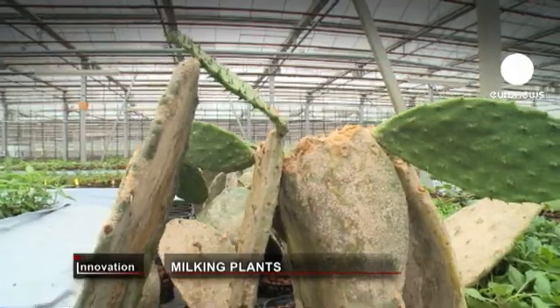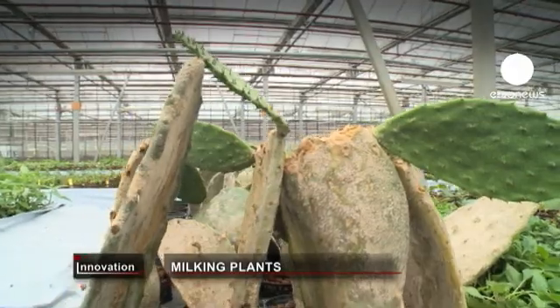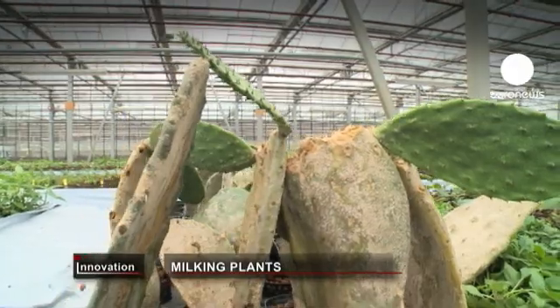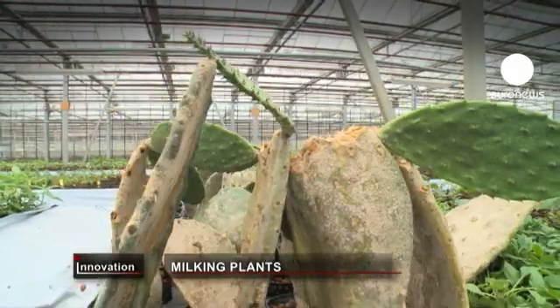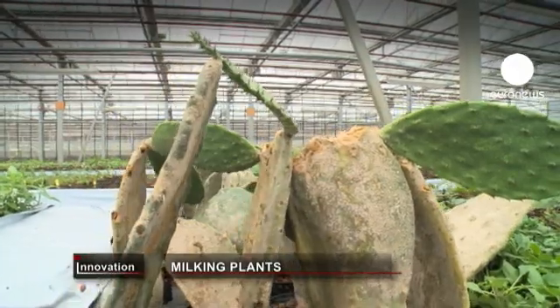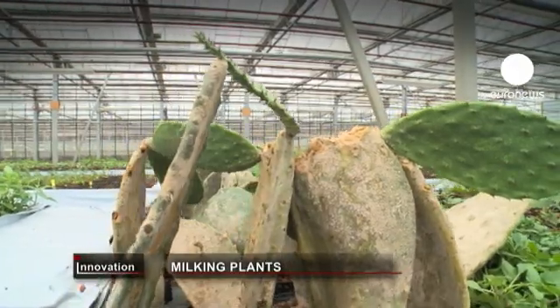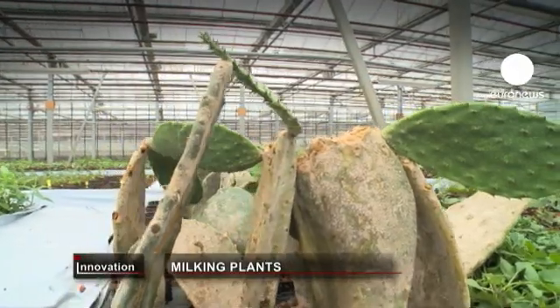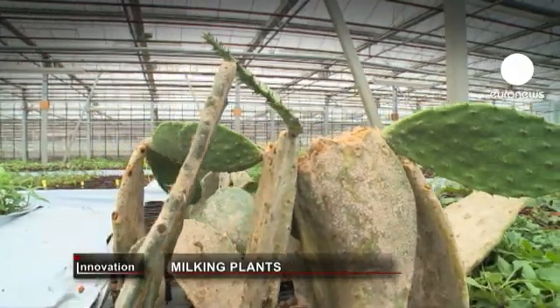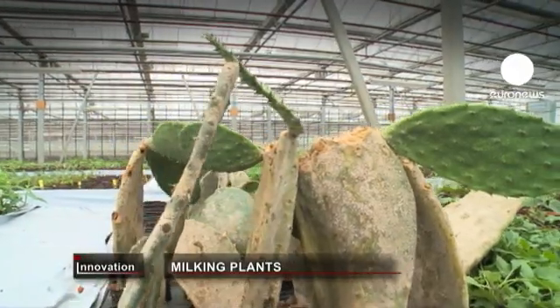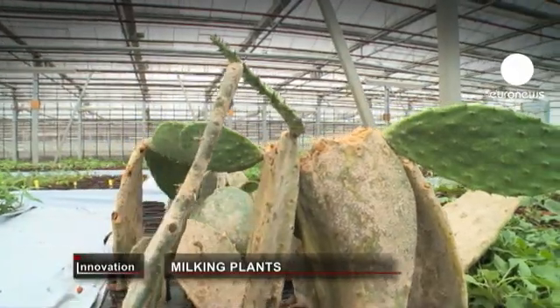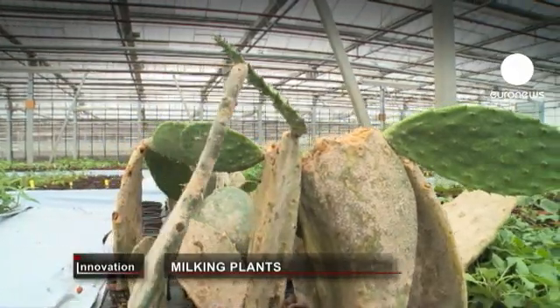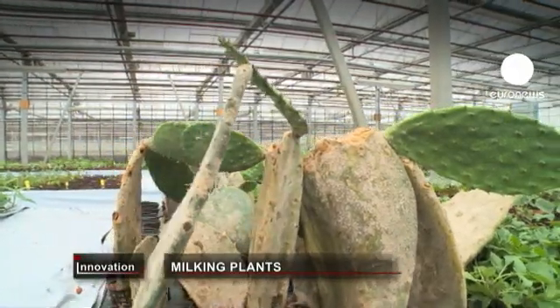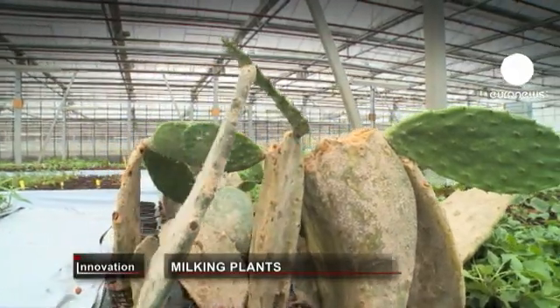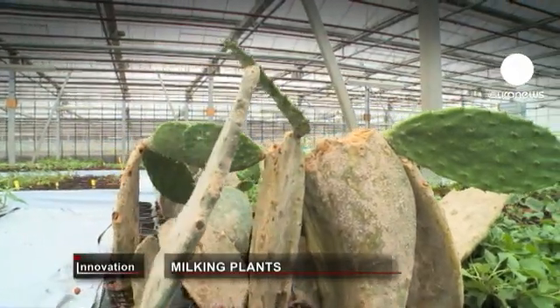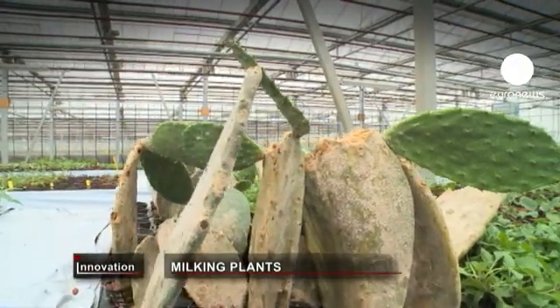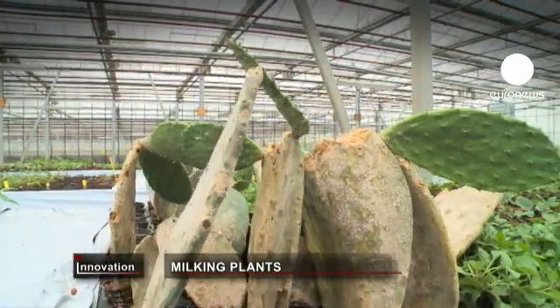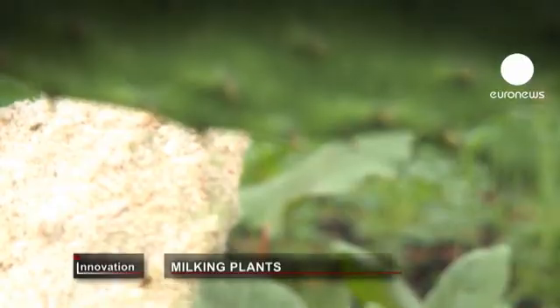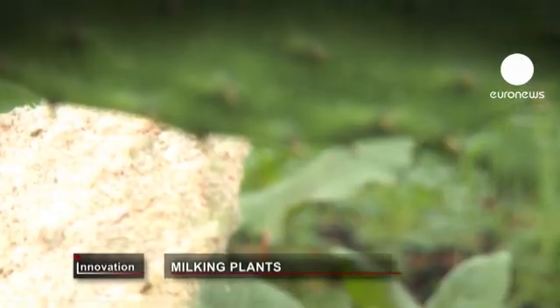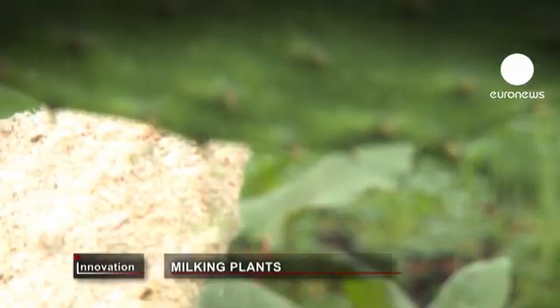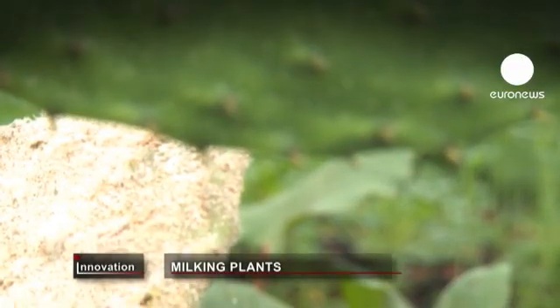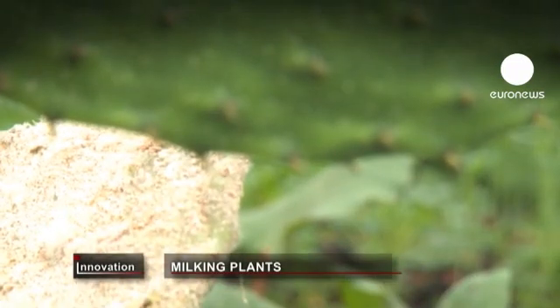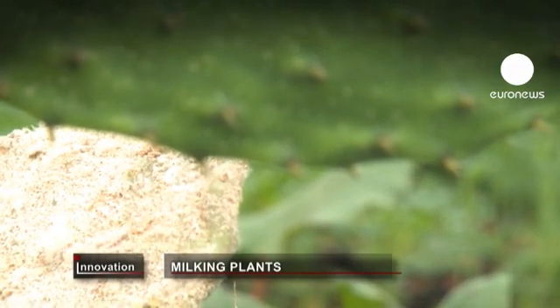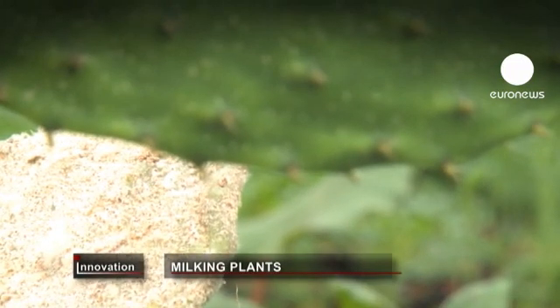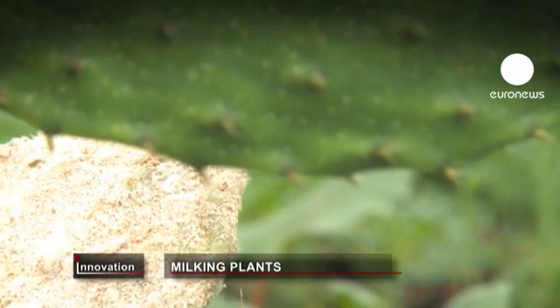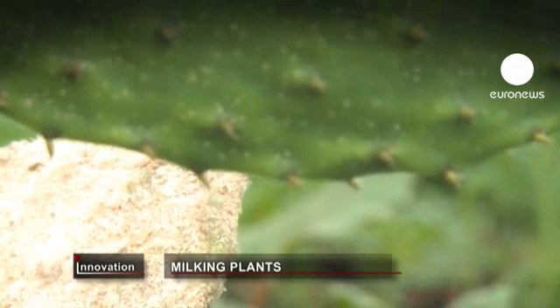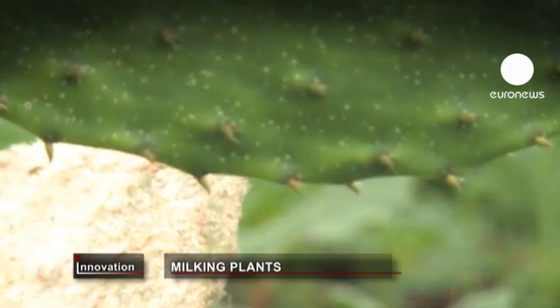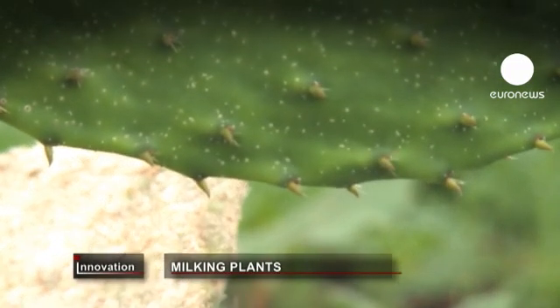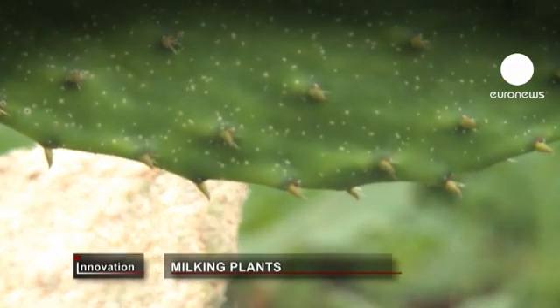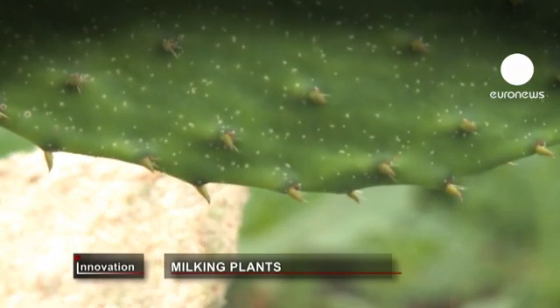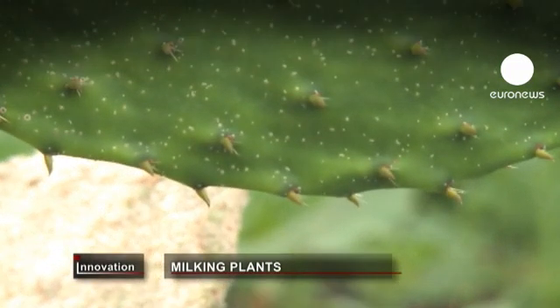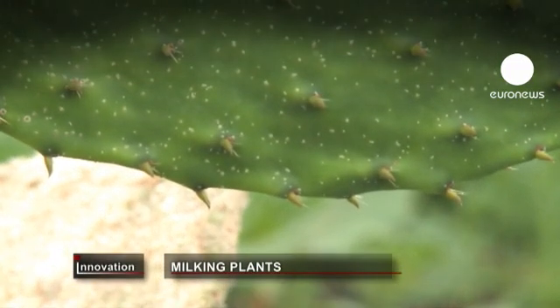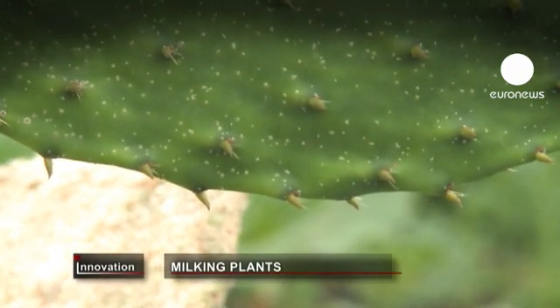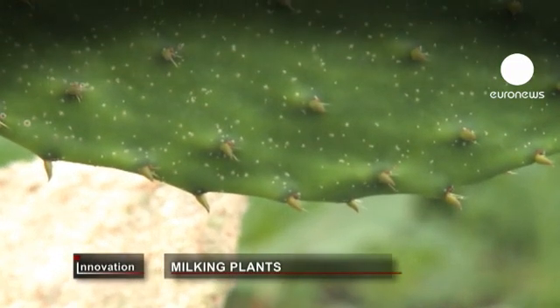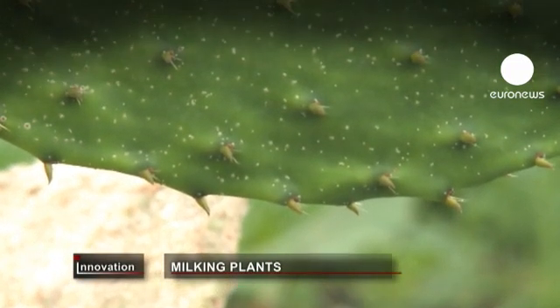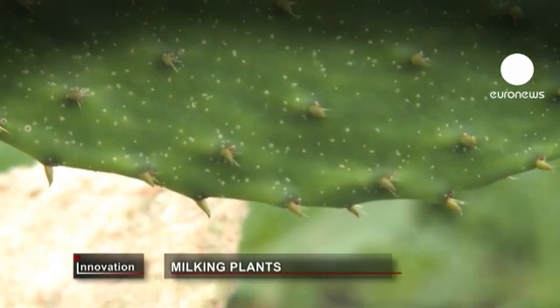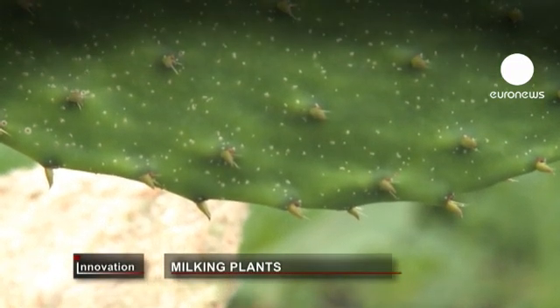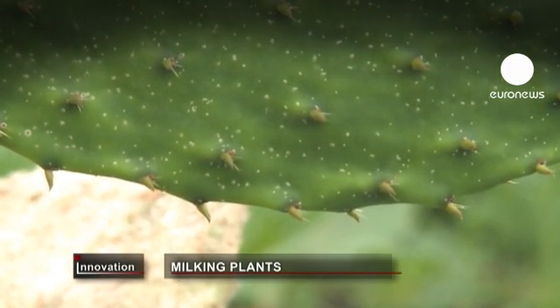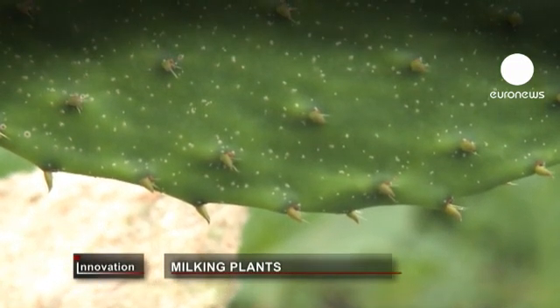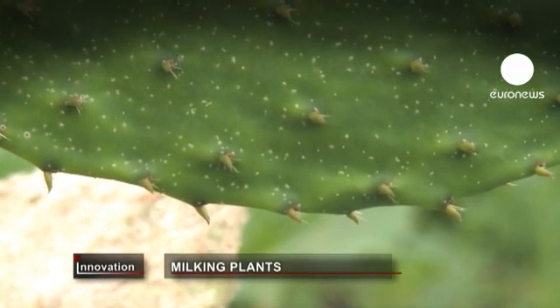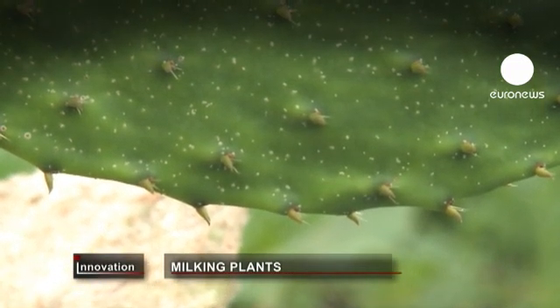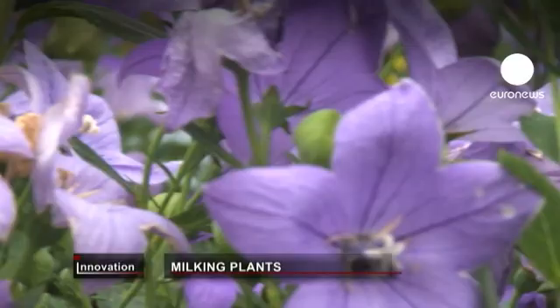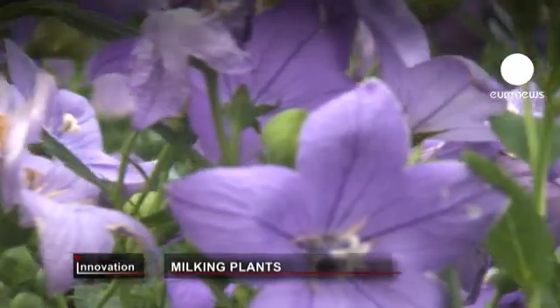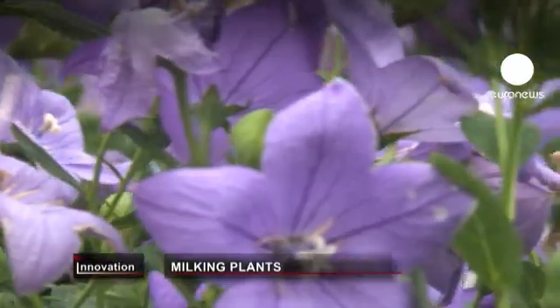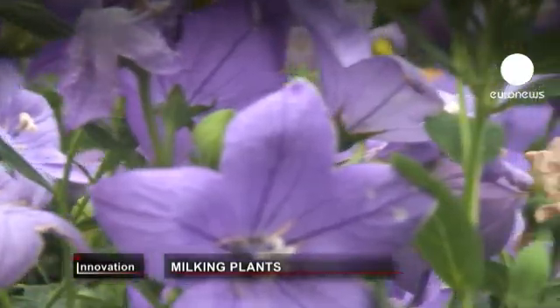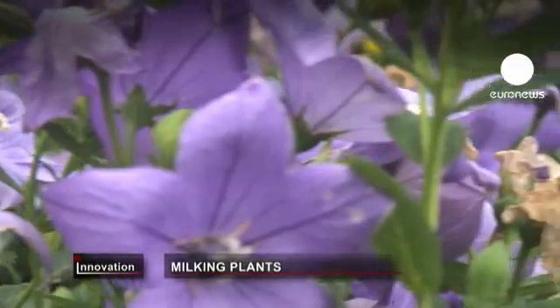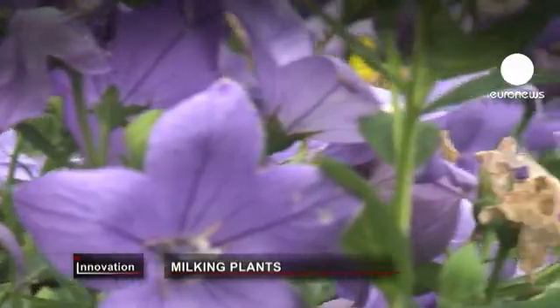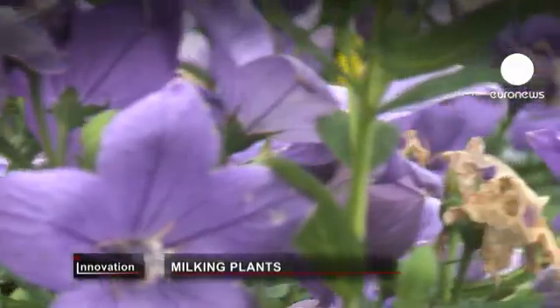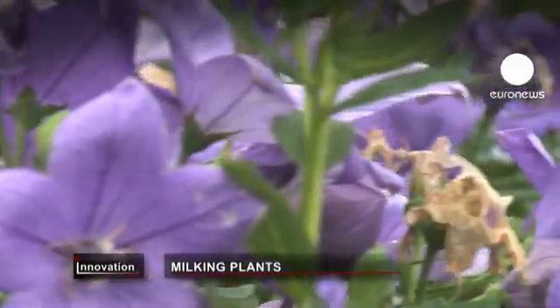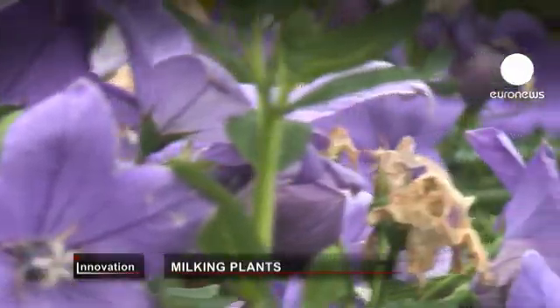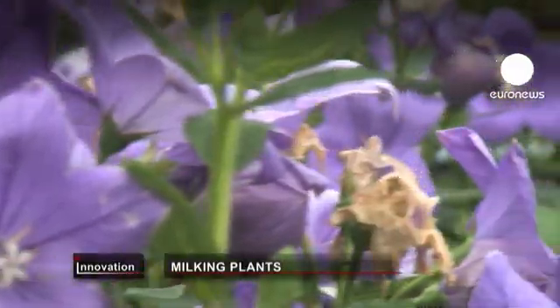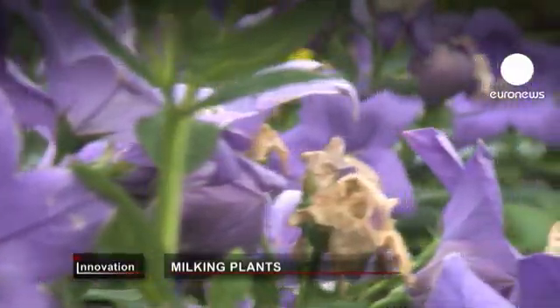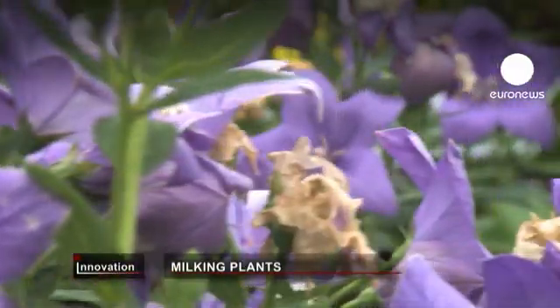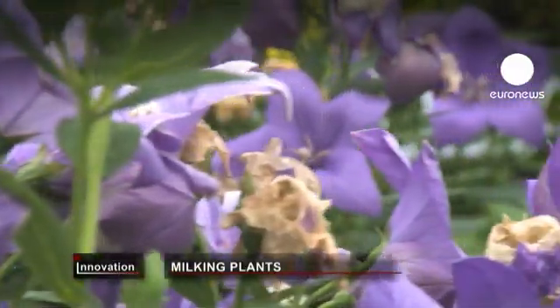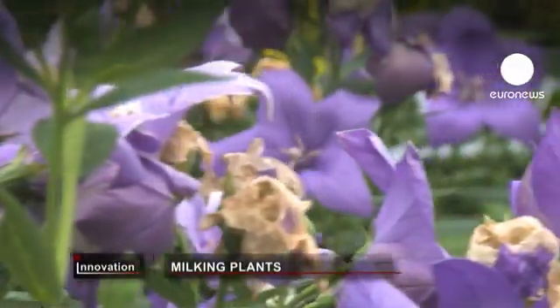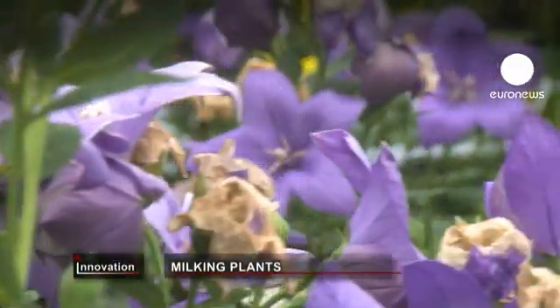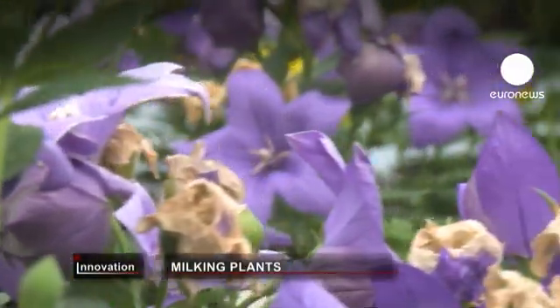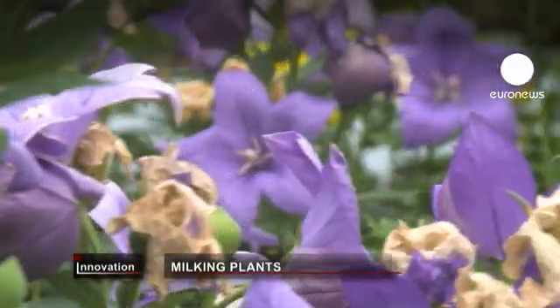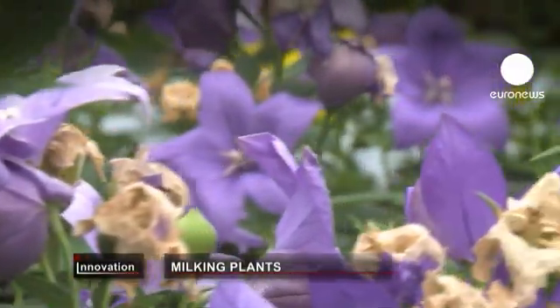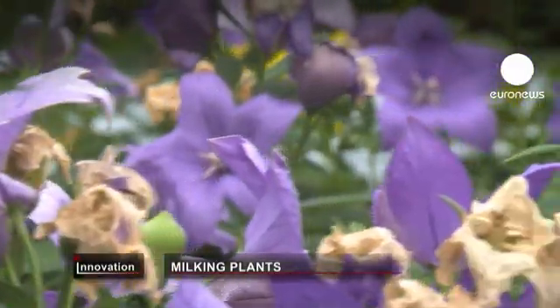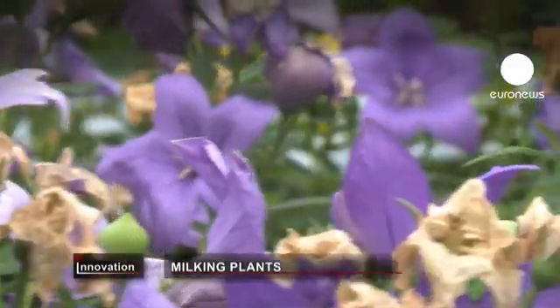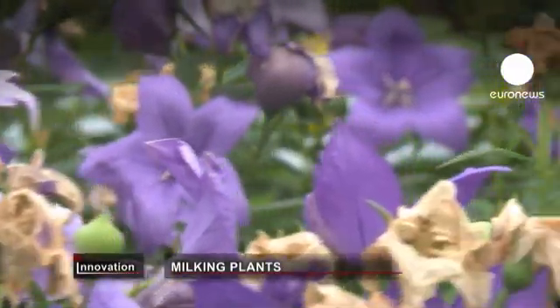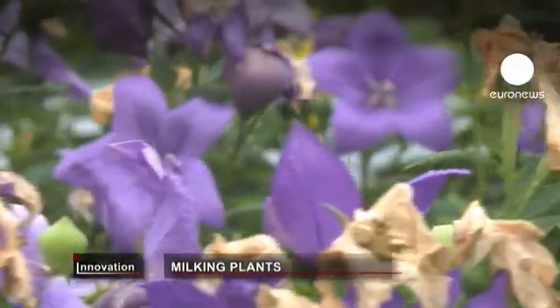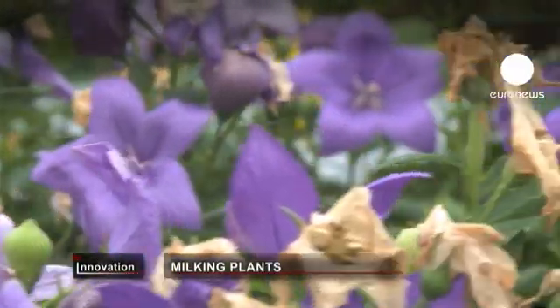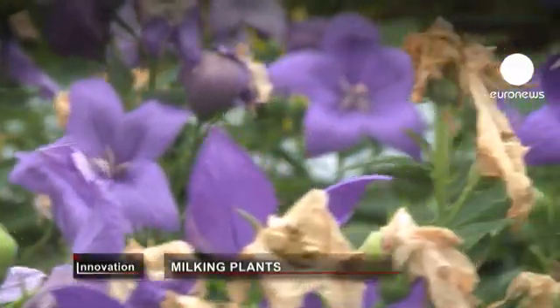The test greenhouse is stacked with racks of unusual plants being grown and tested to see how they could be milked for new medicines.